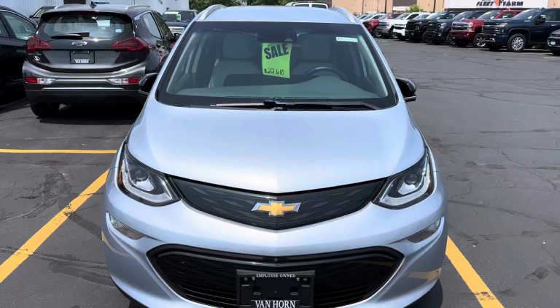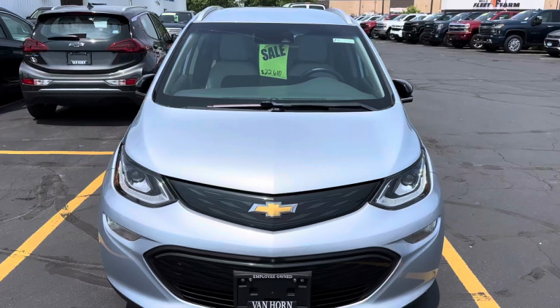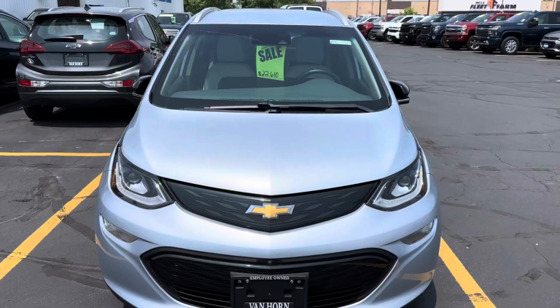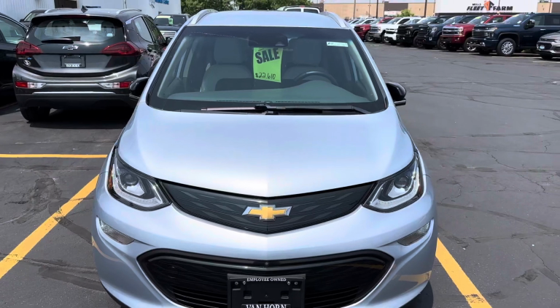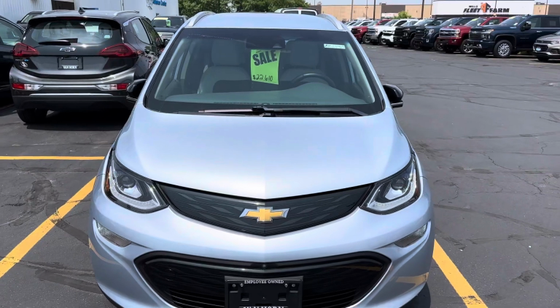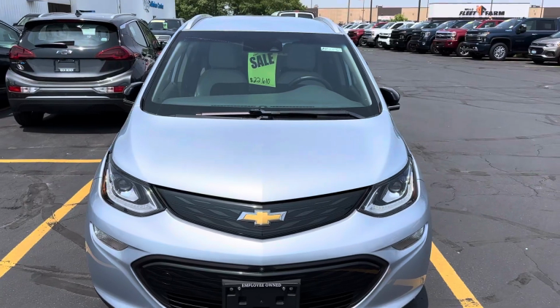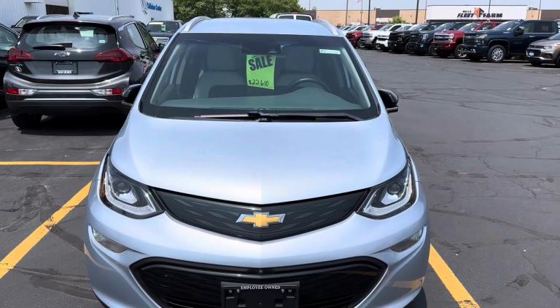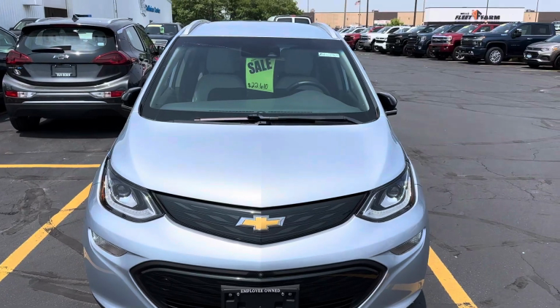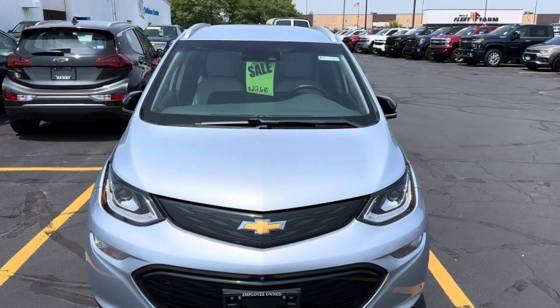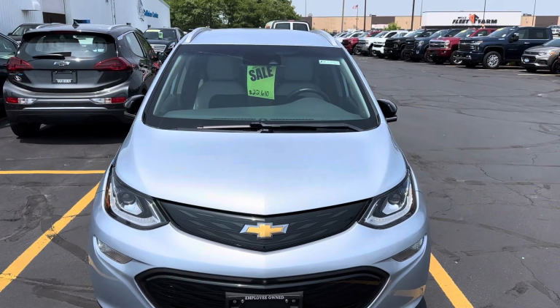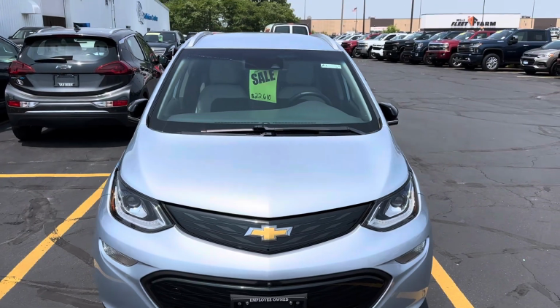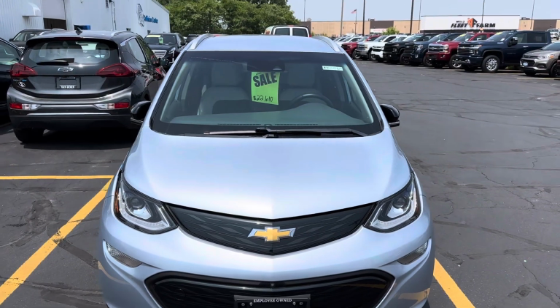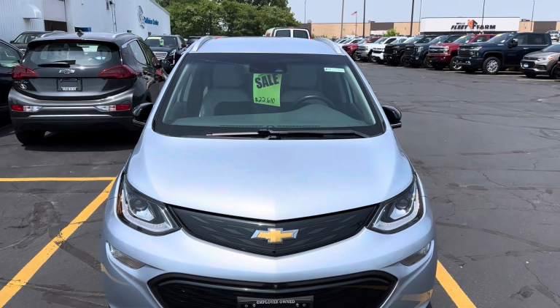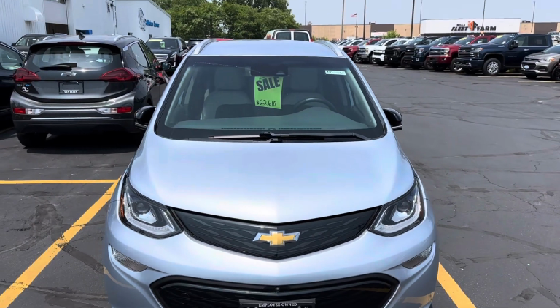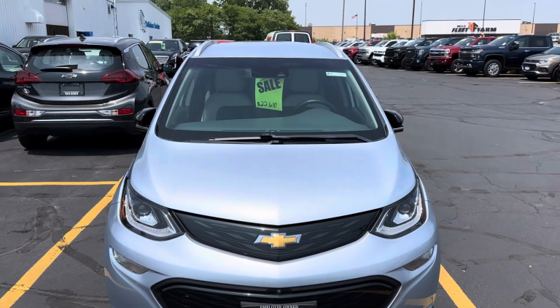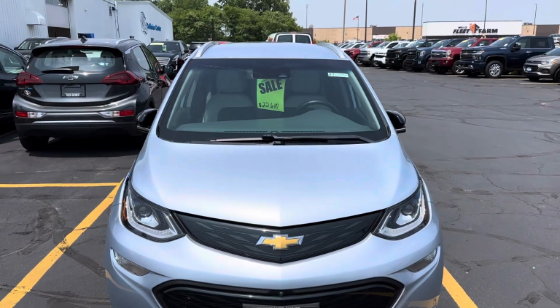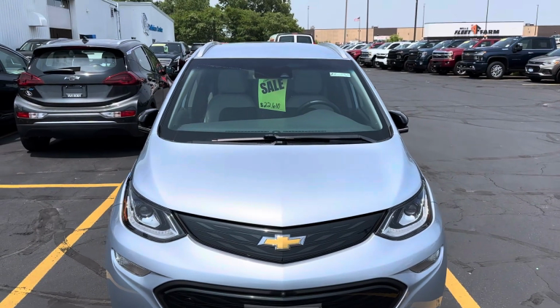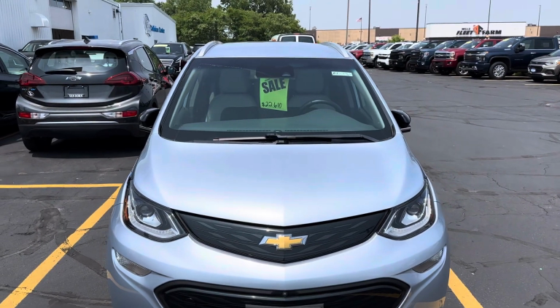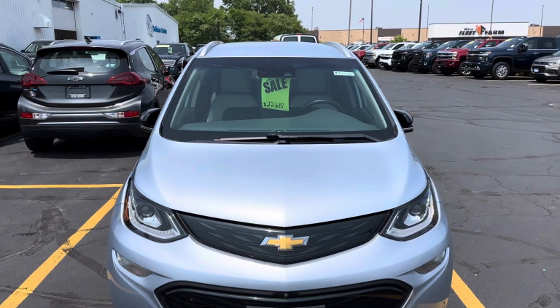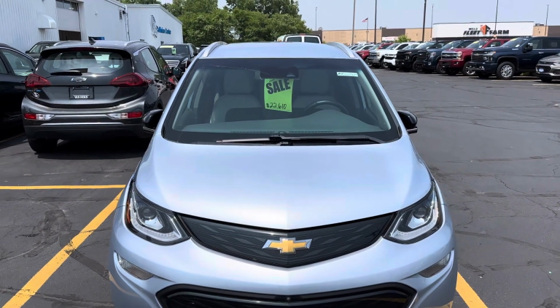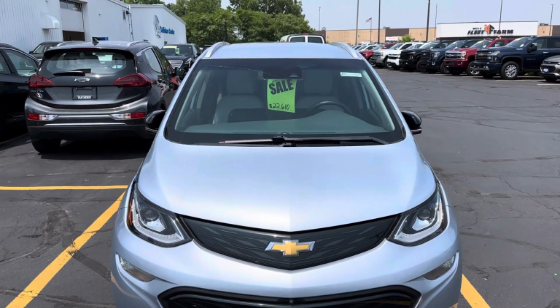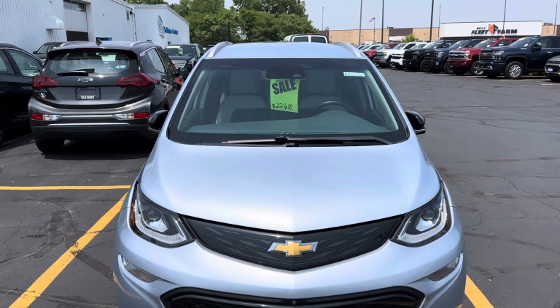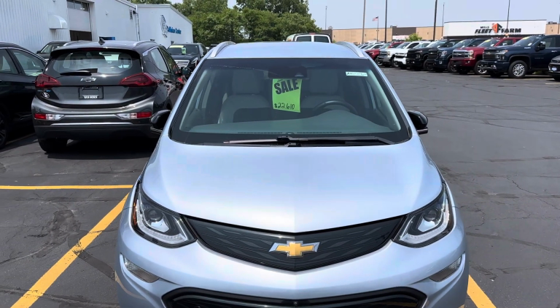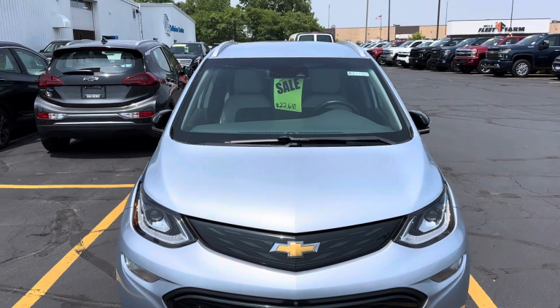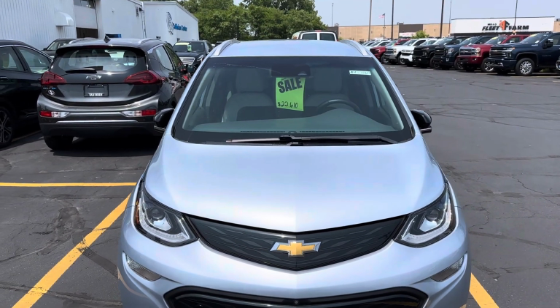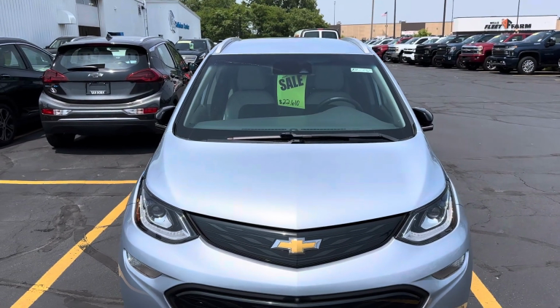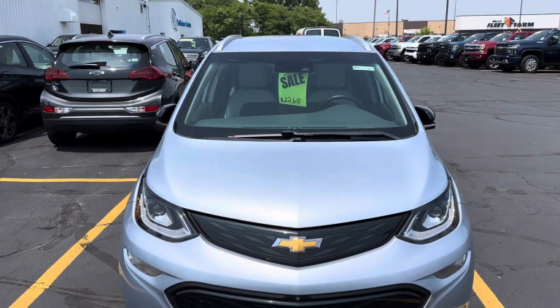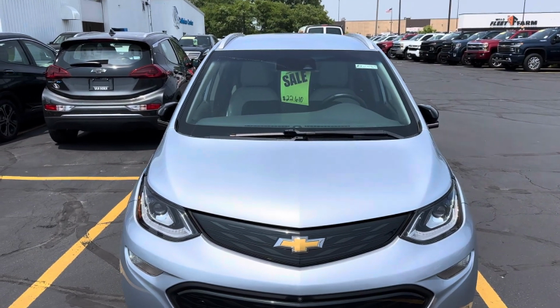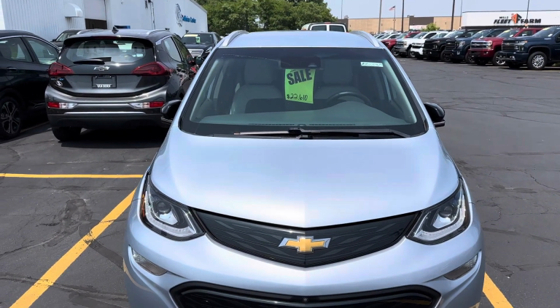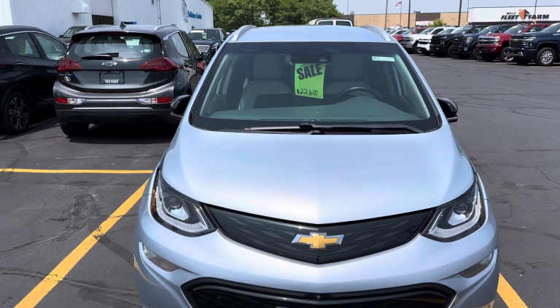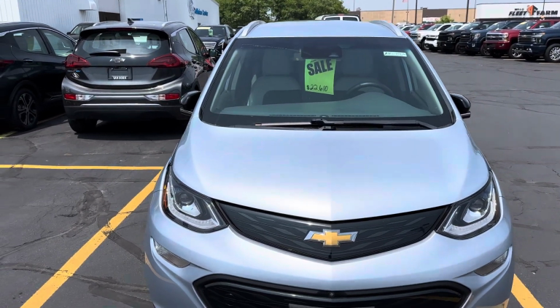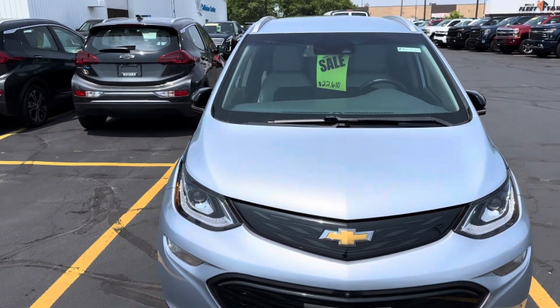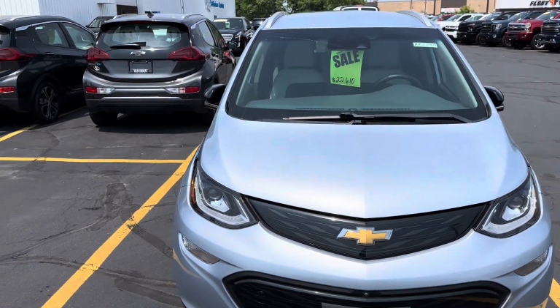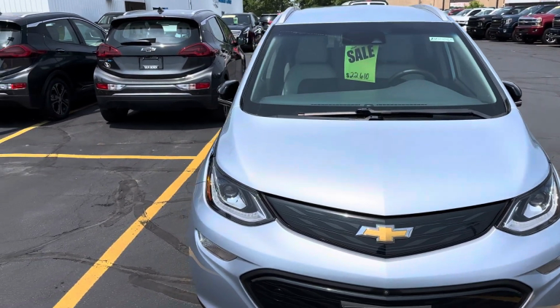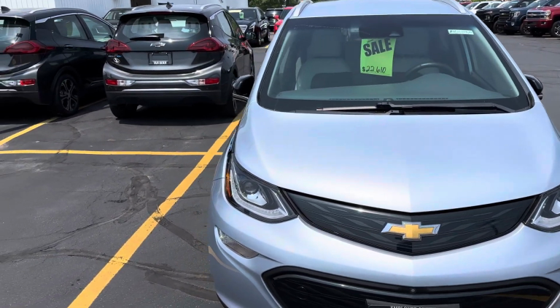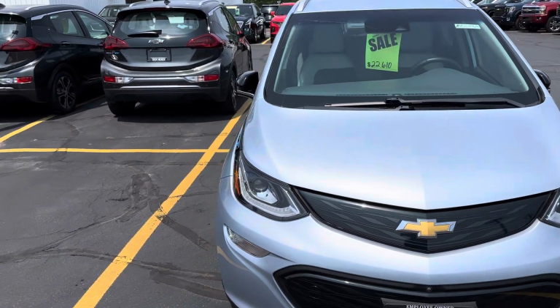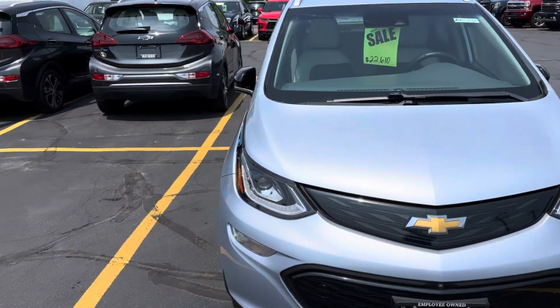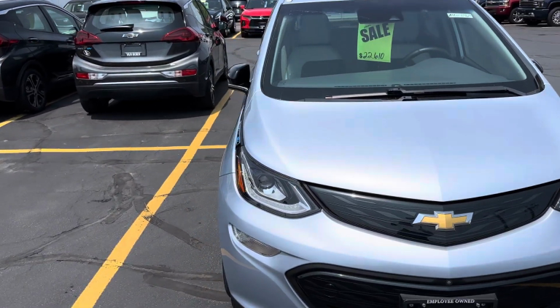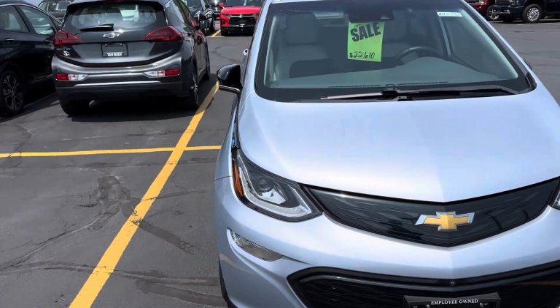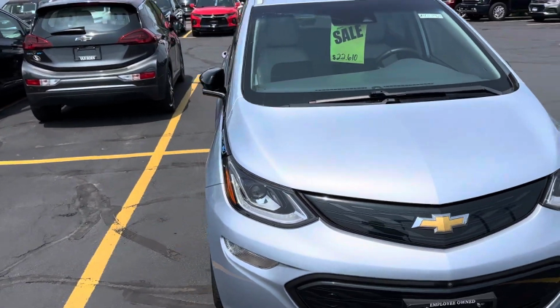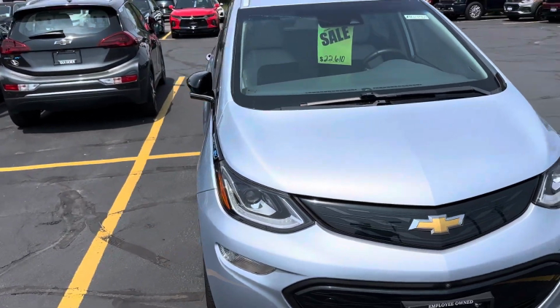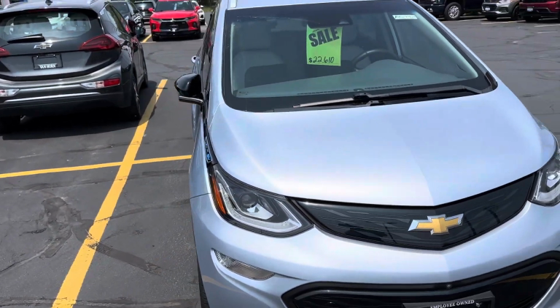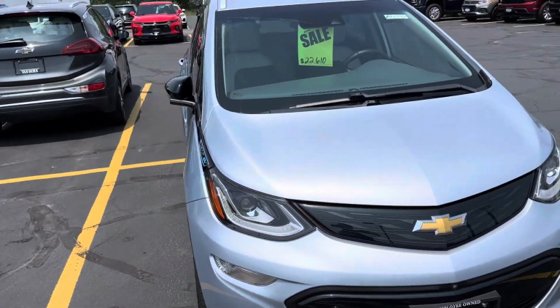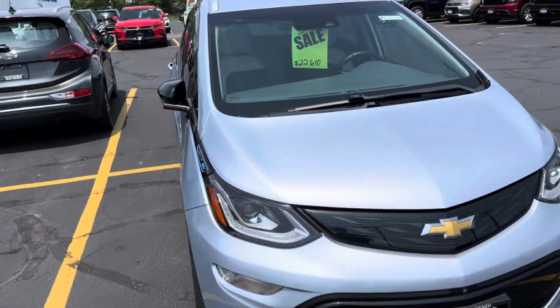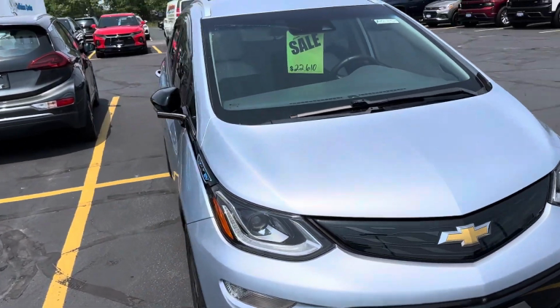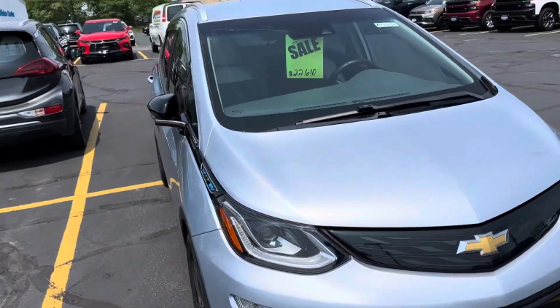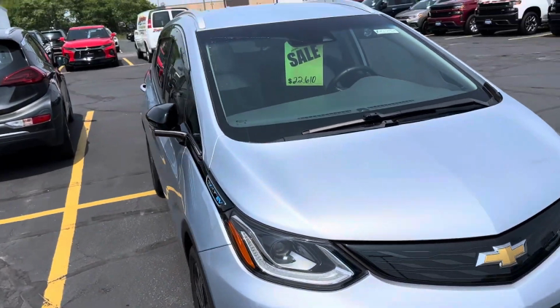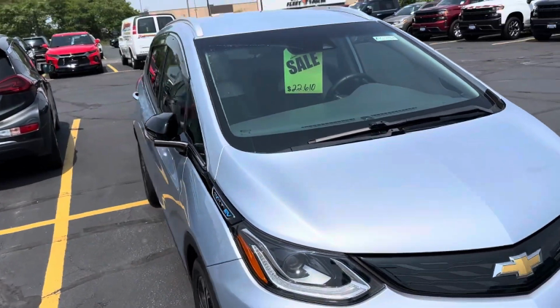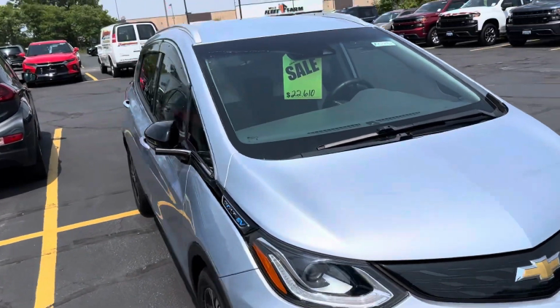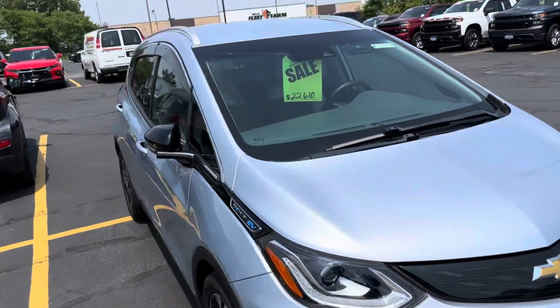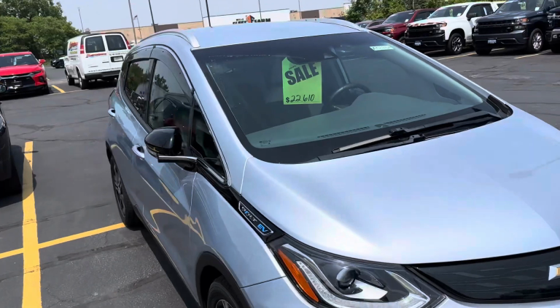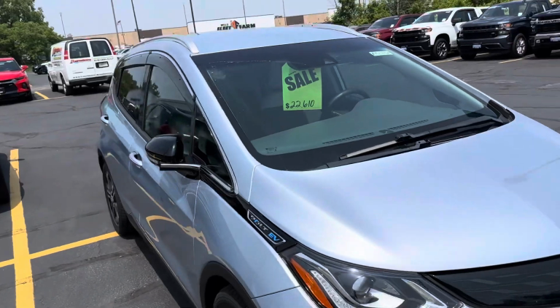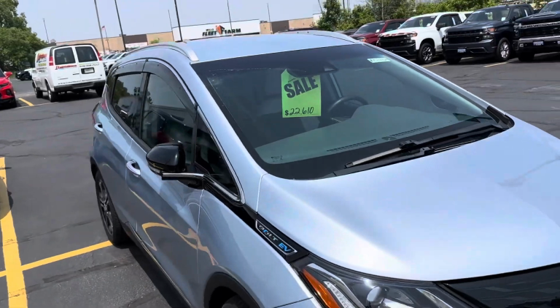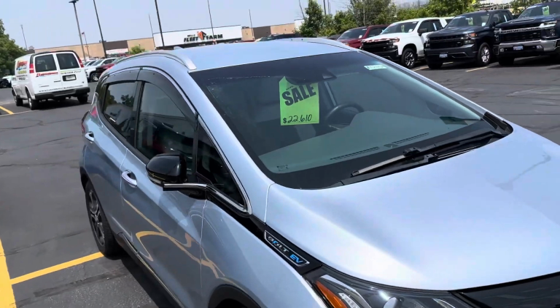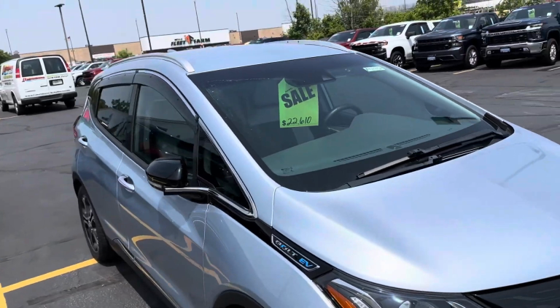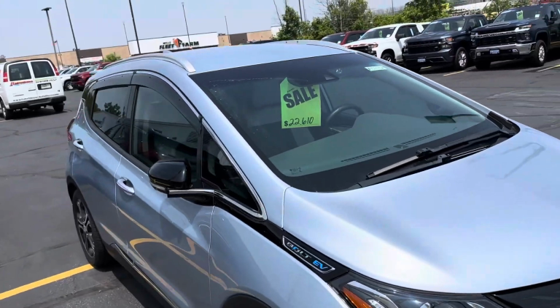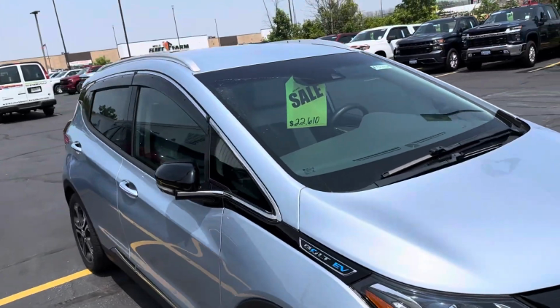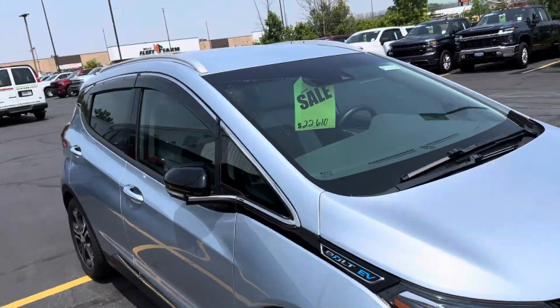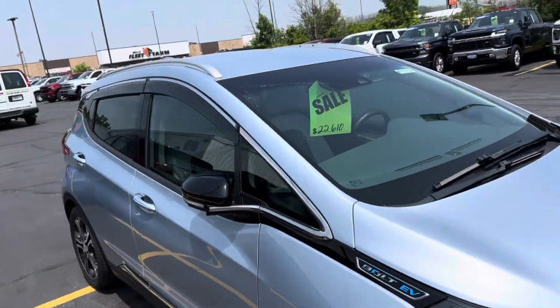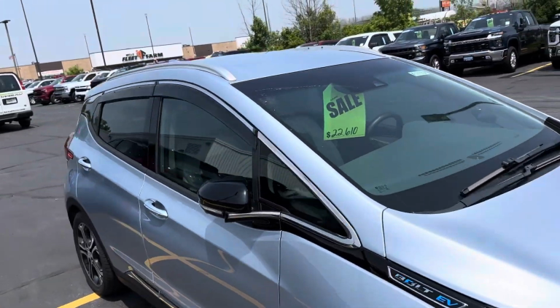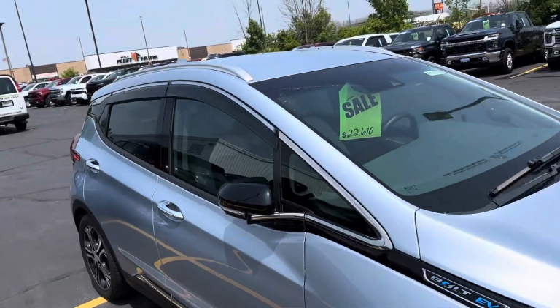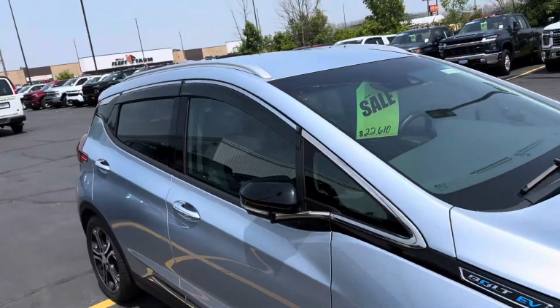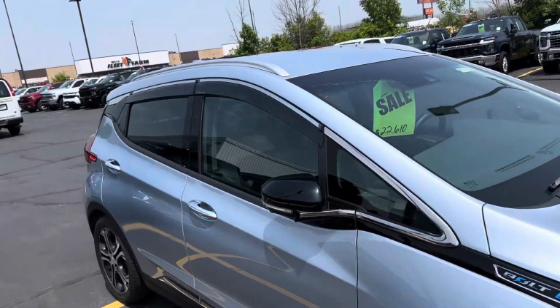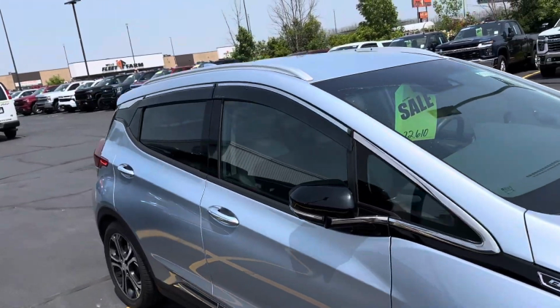This is your 2017 Chevy Bolt. It's really cool. Nice color.